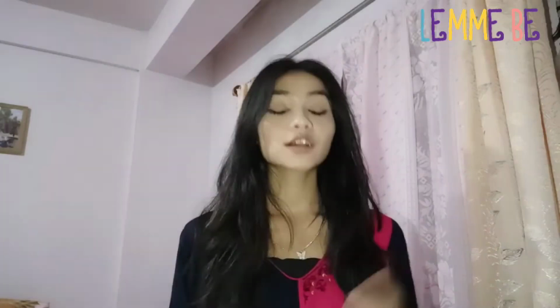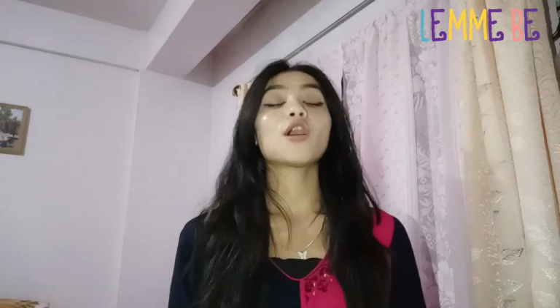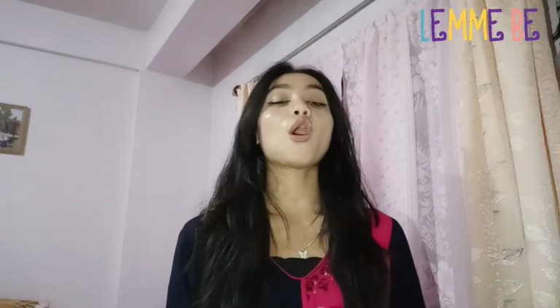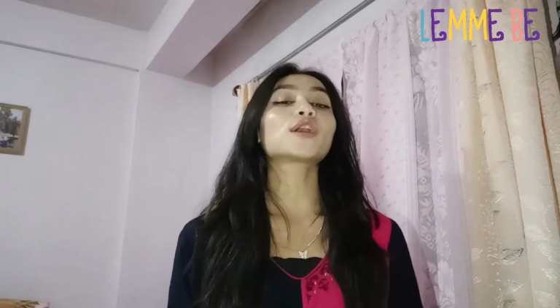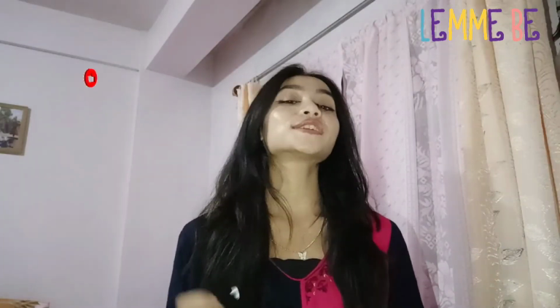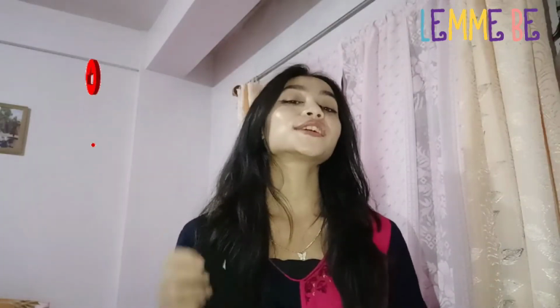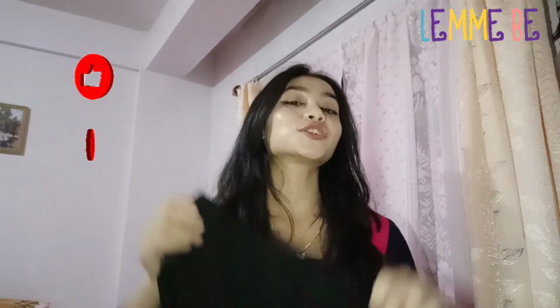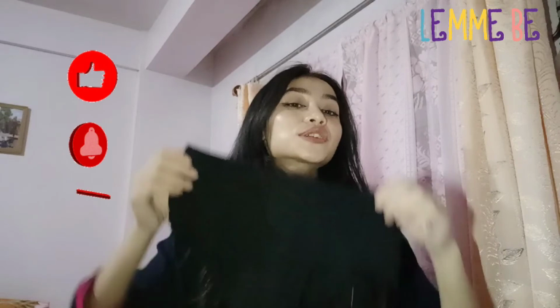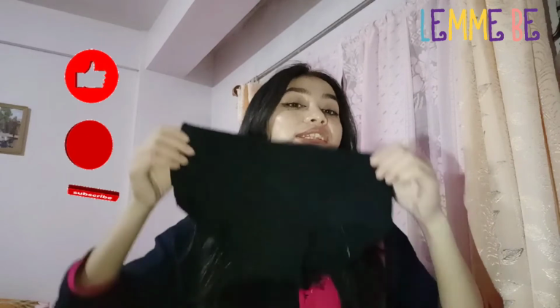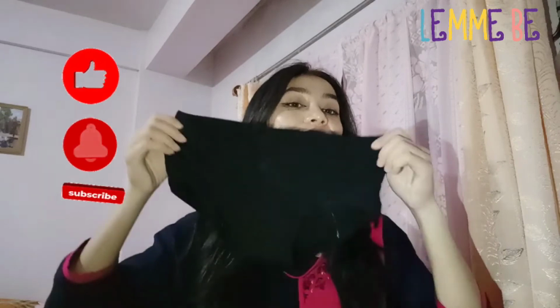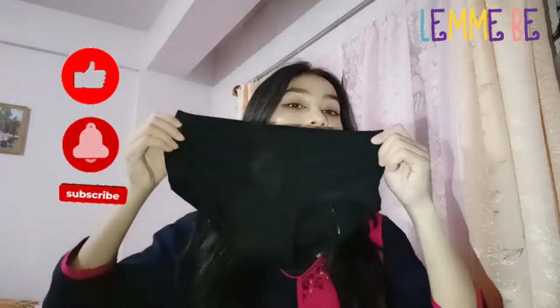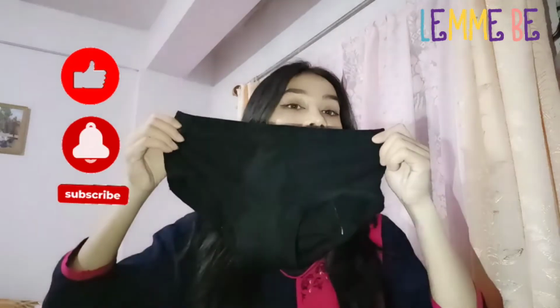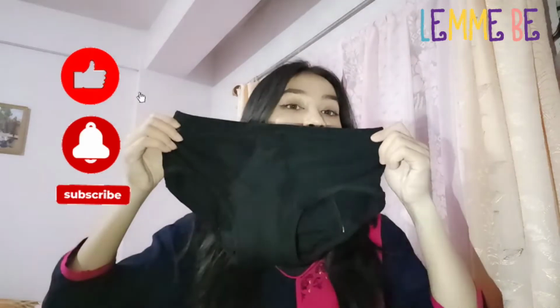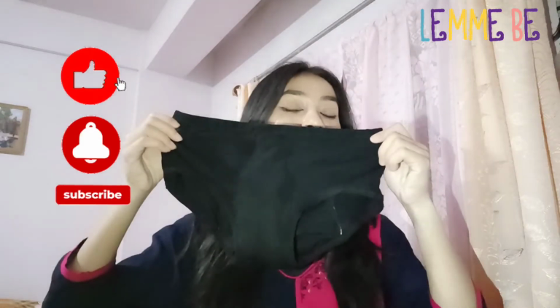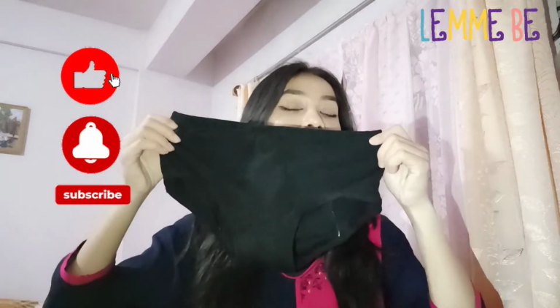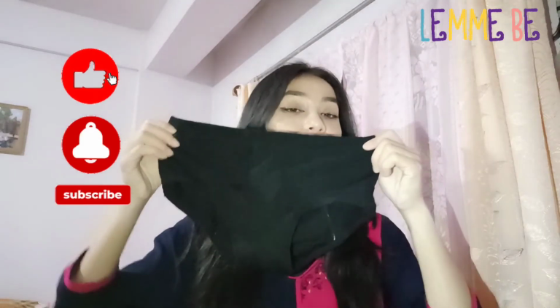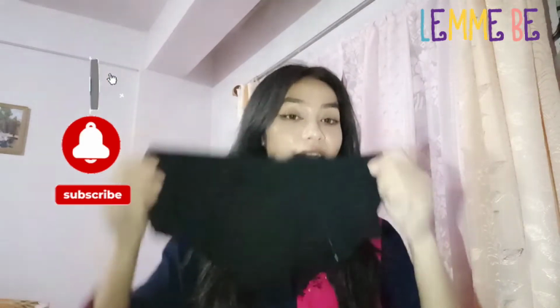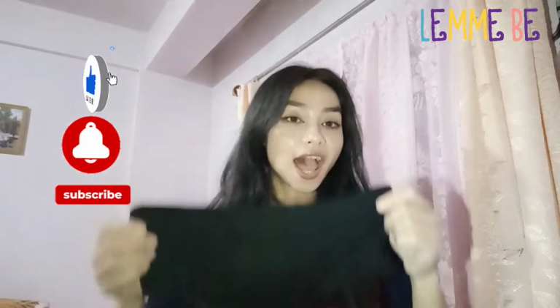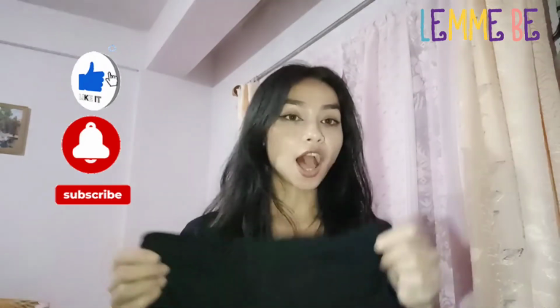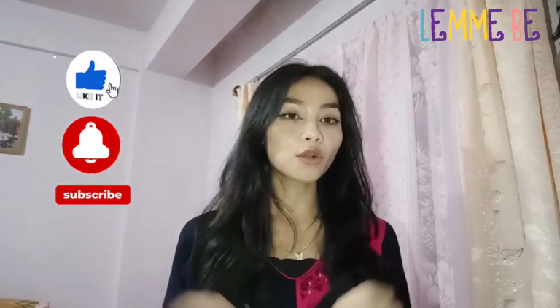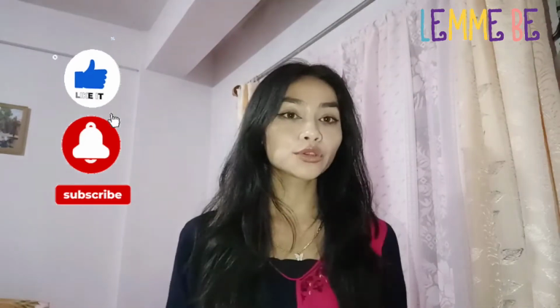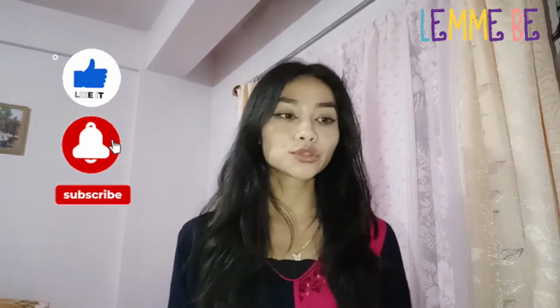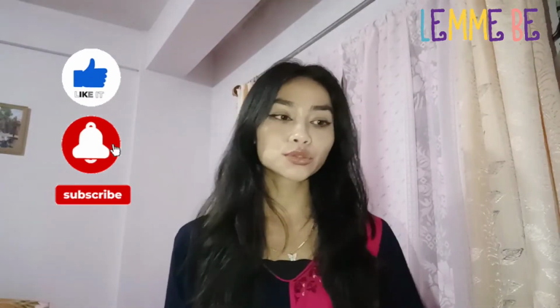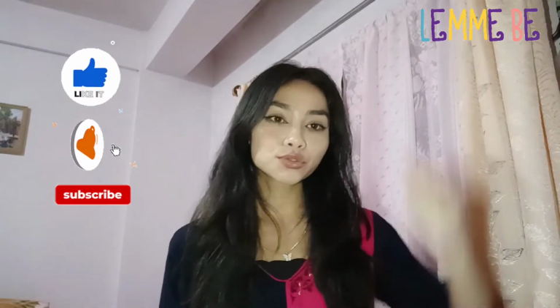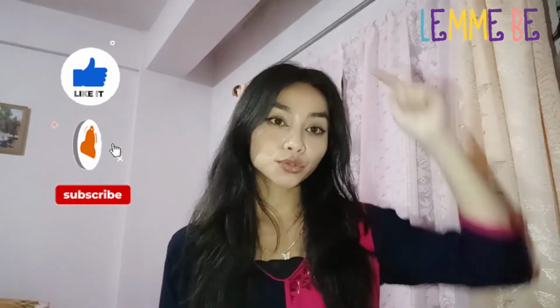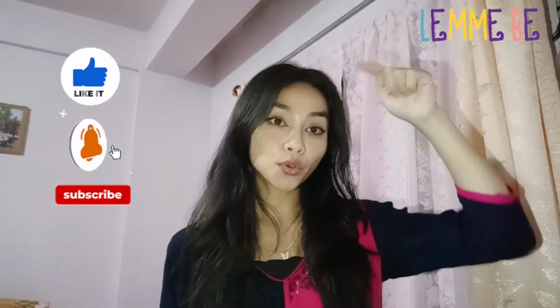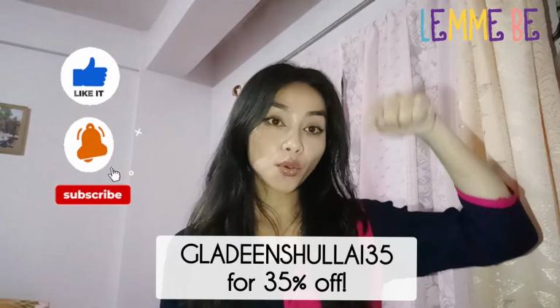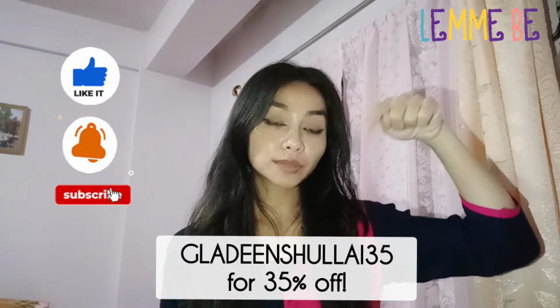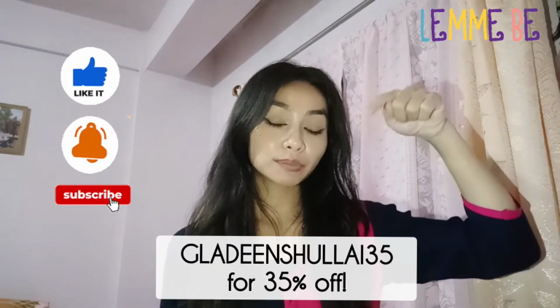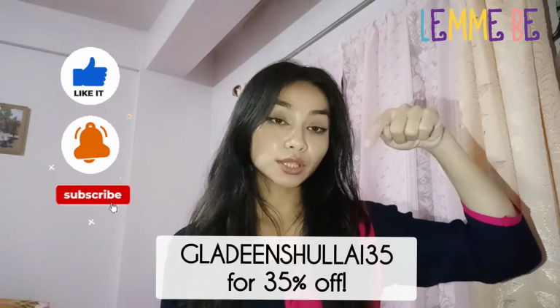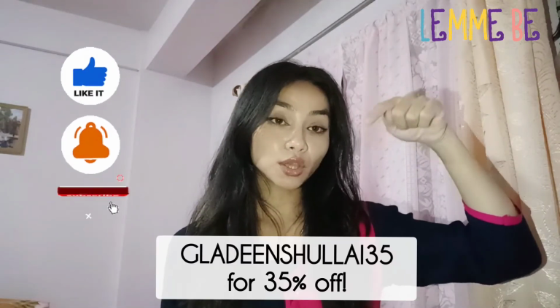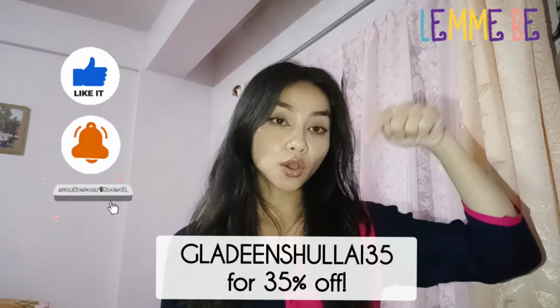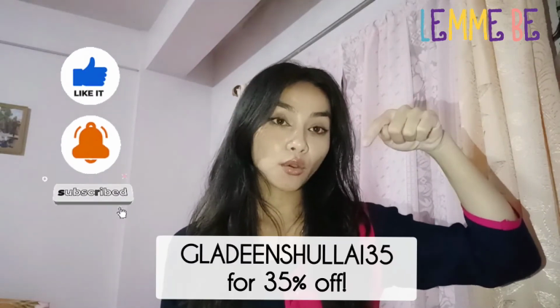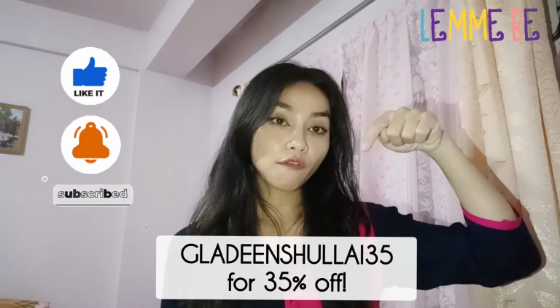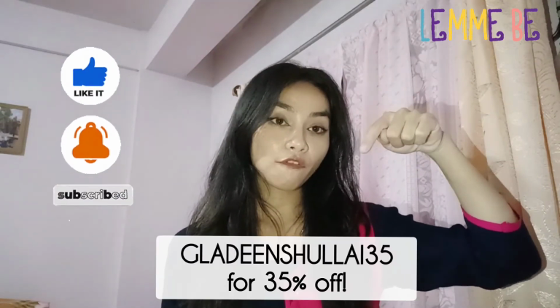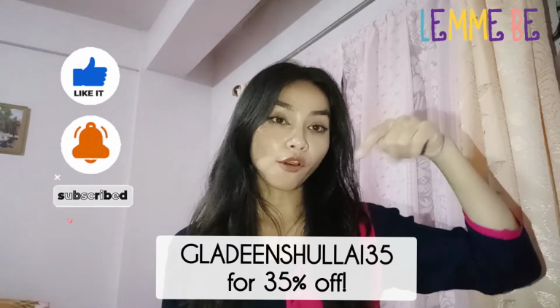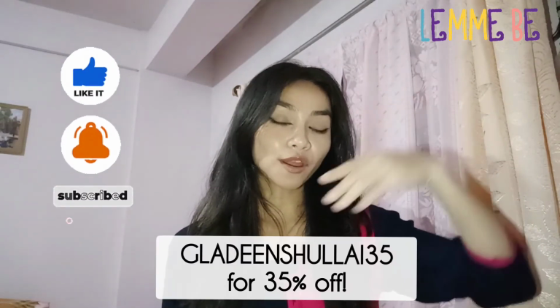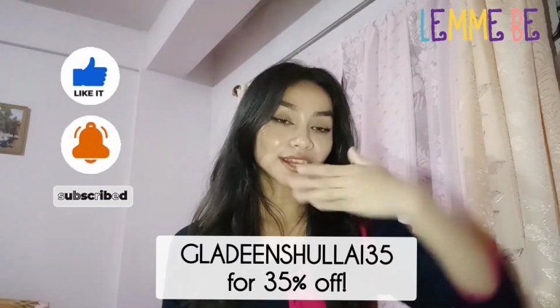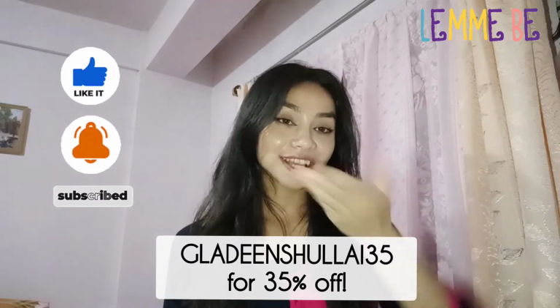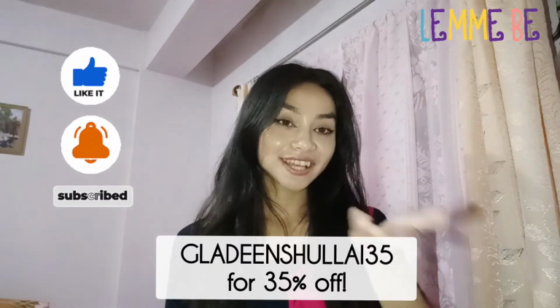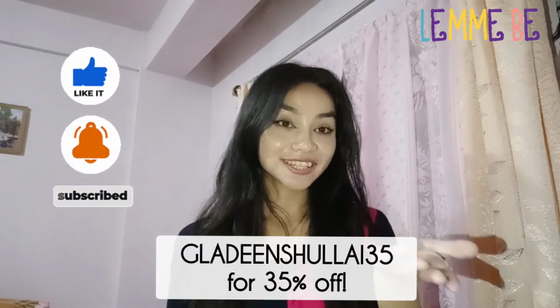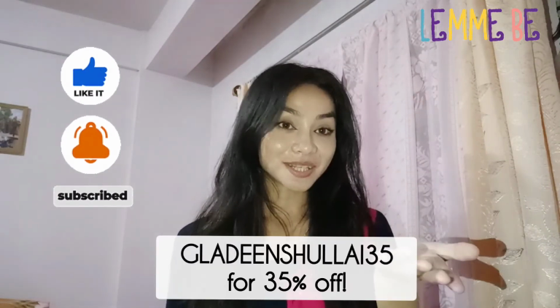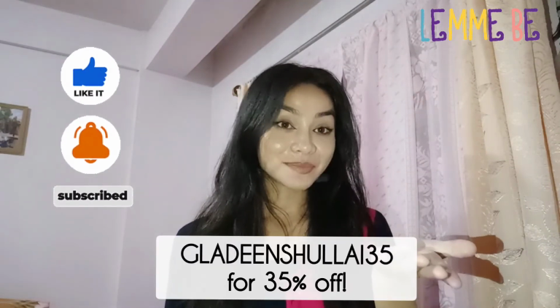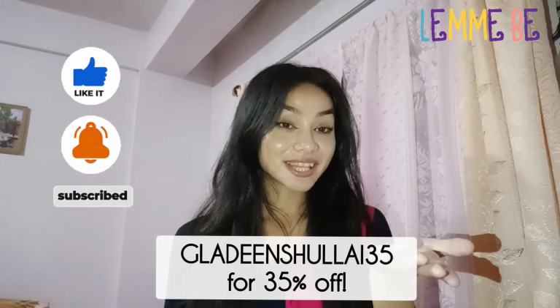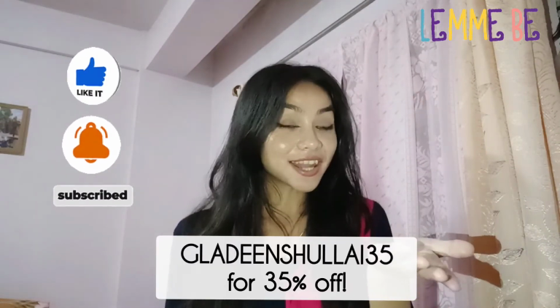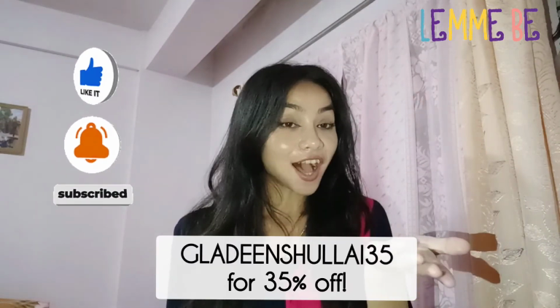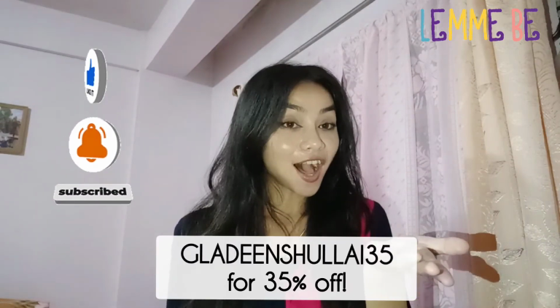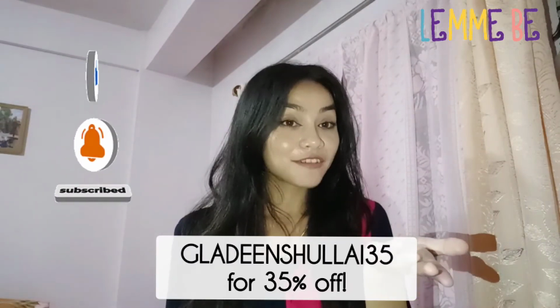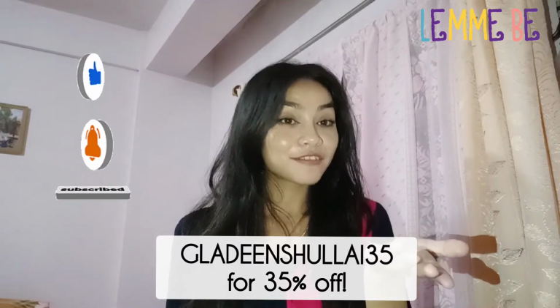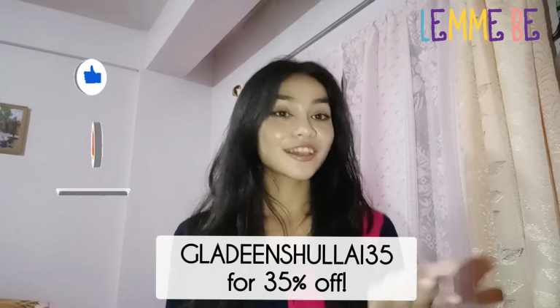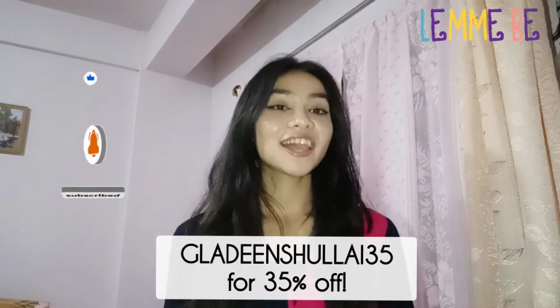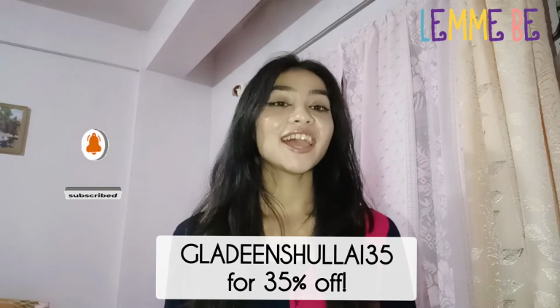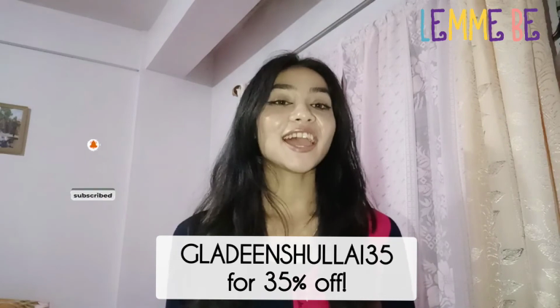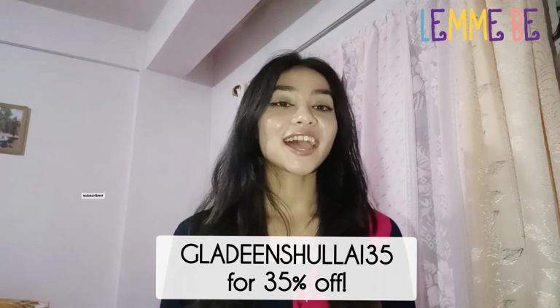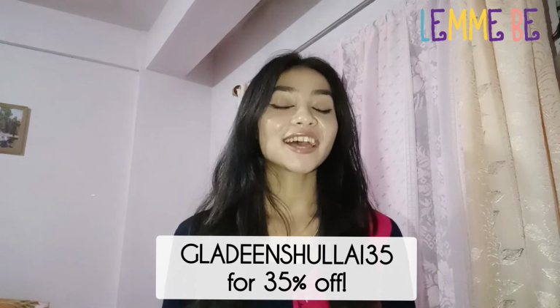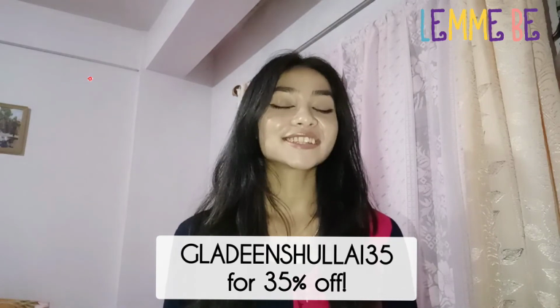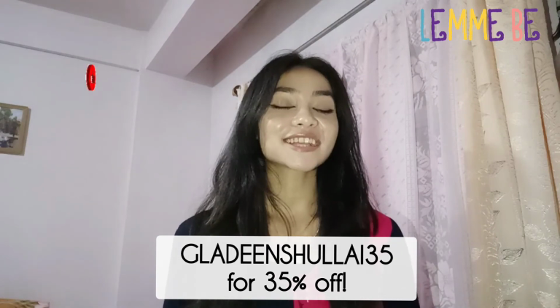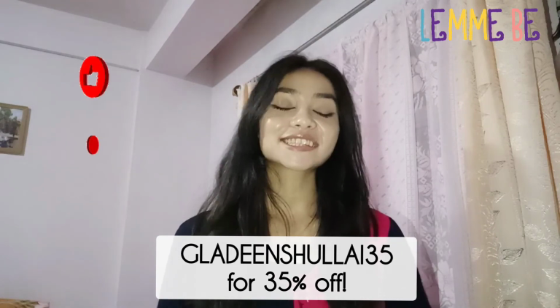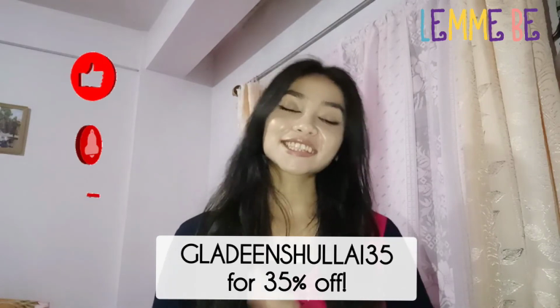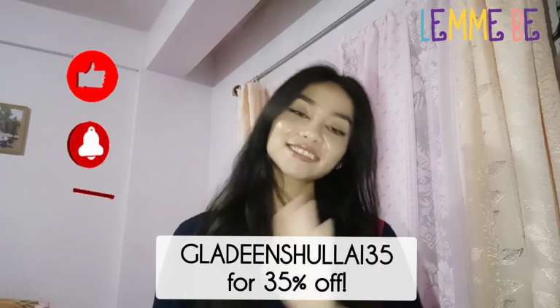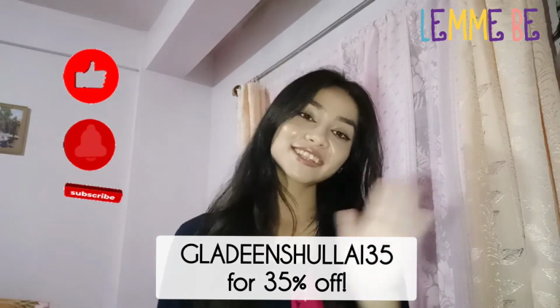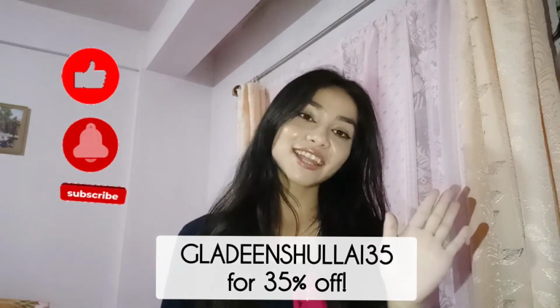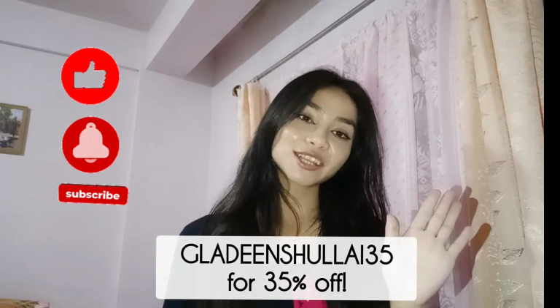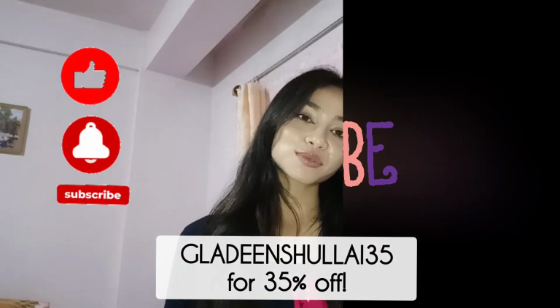Order your Z-drip now. Use the code below for 30% off and I'll see you in the next one.